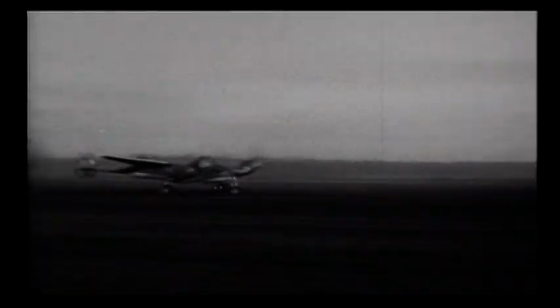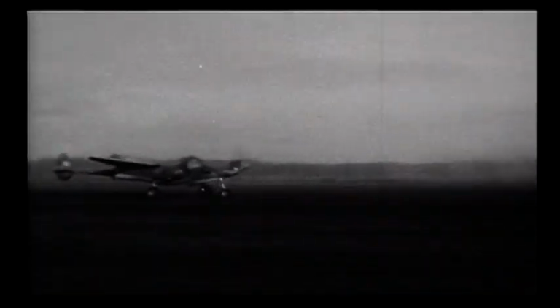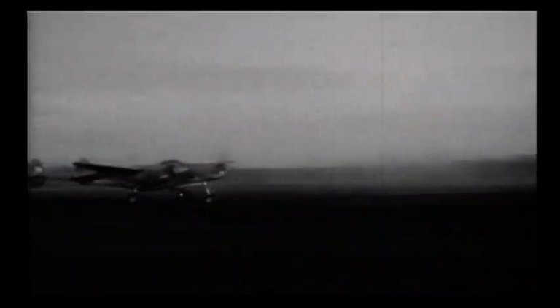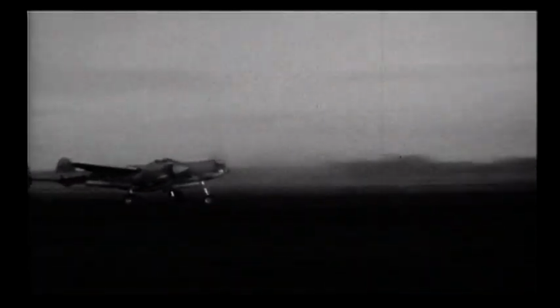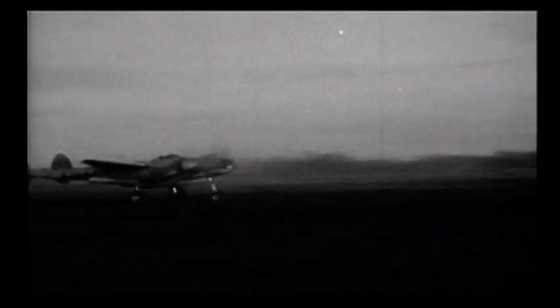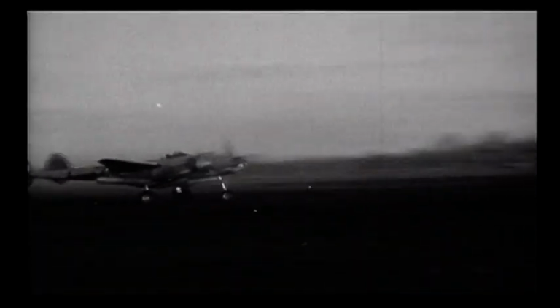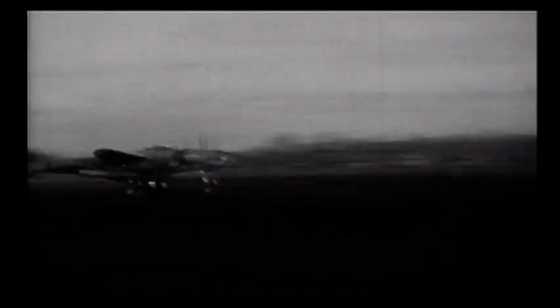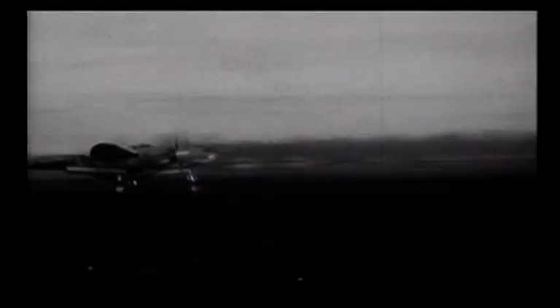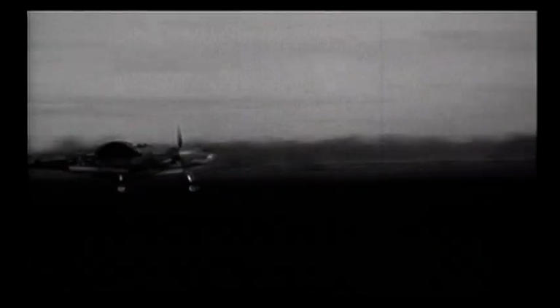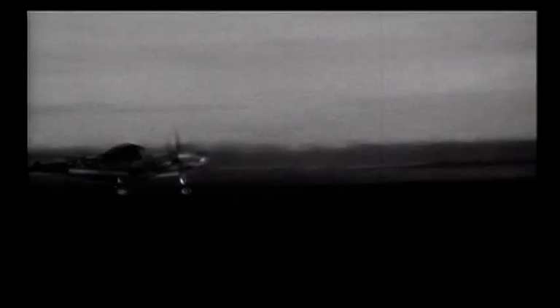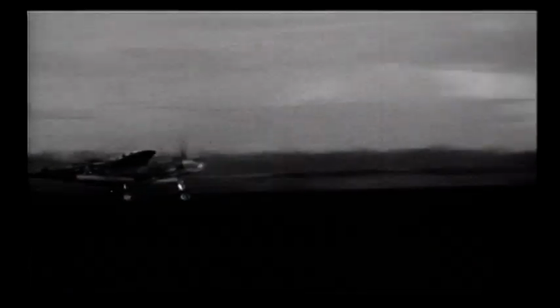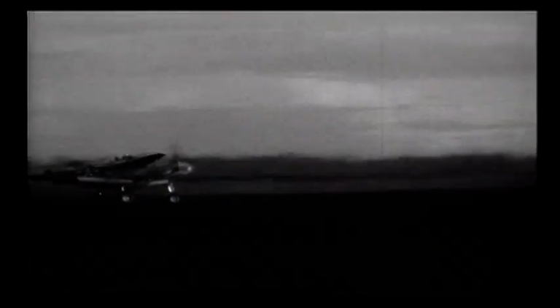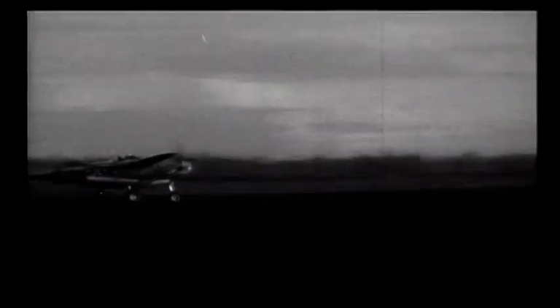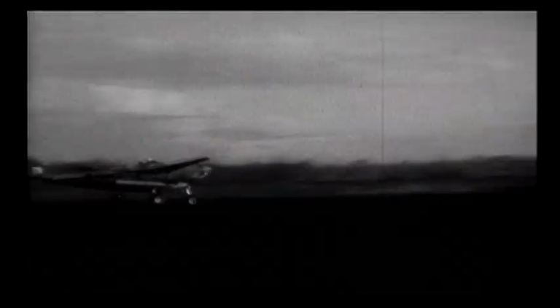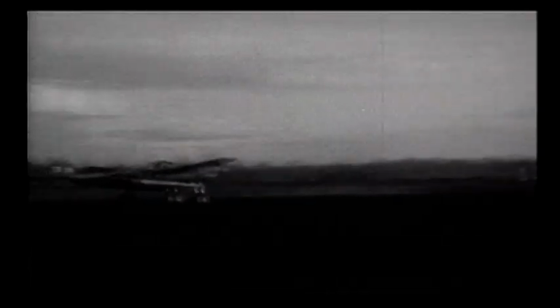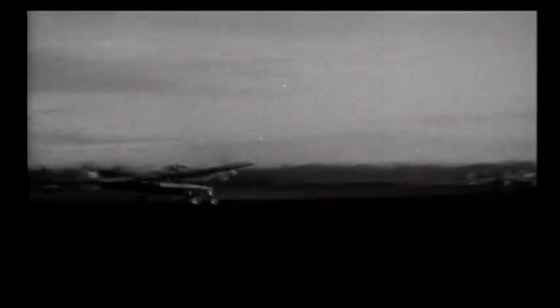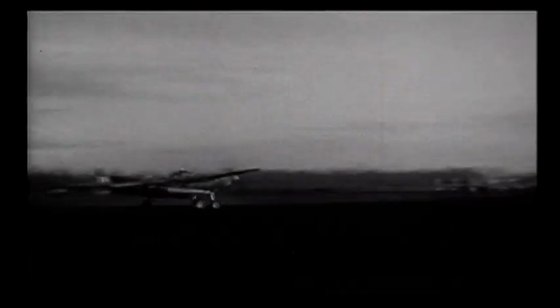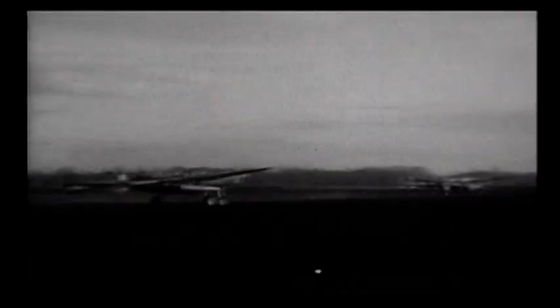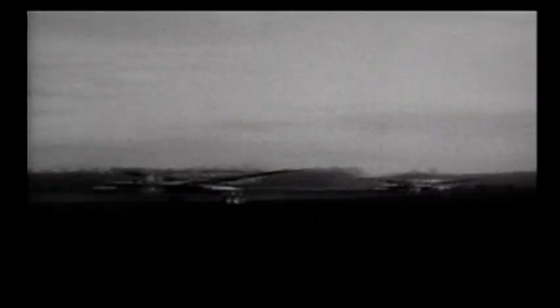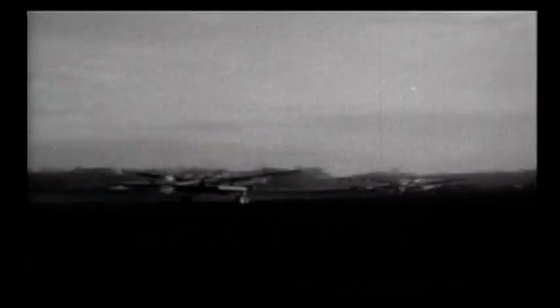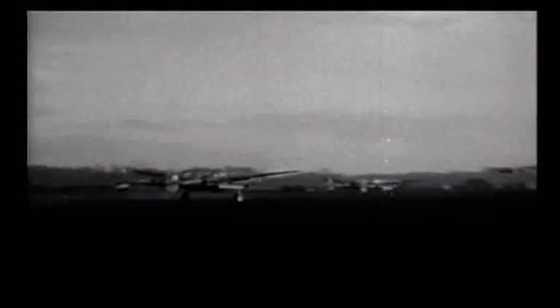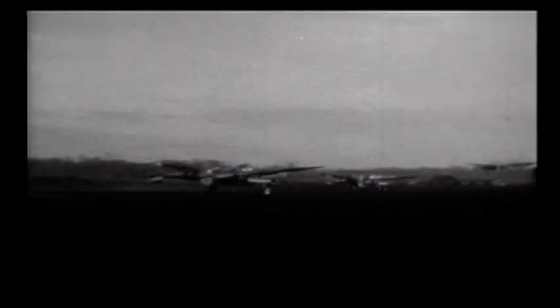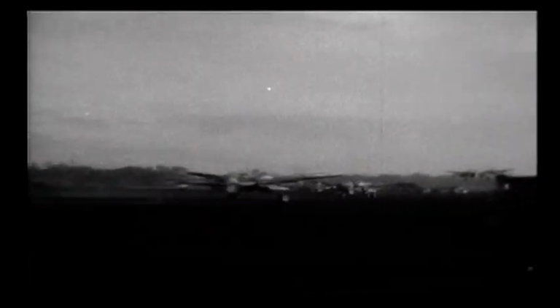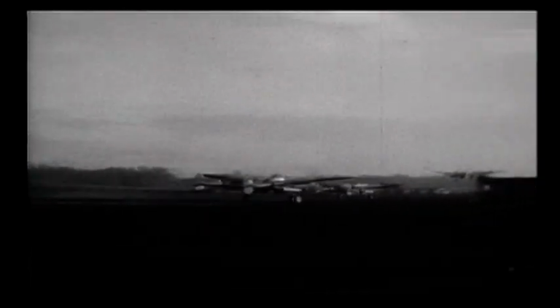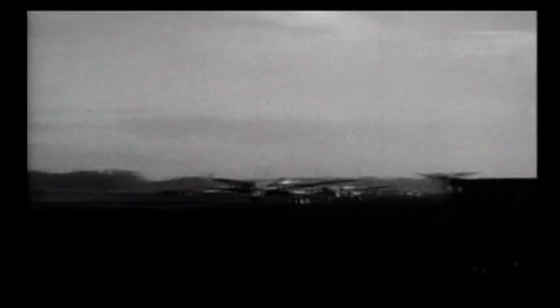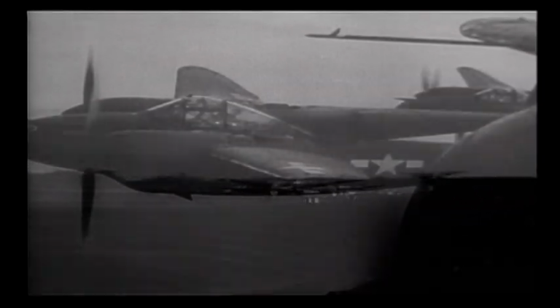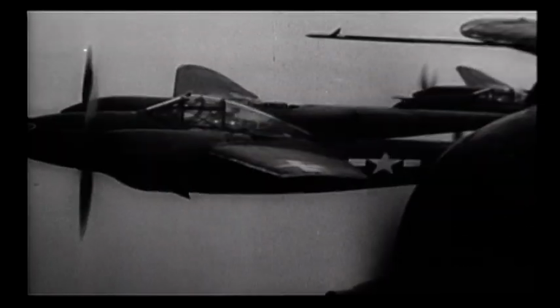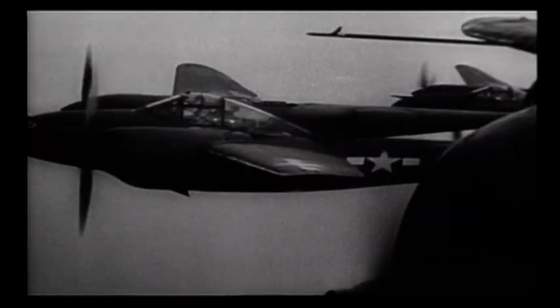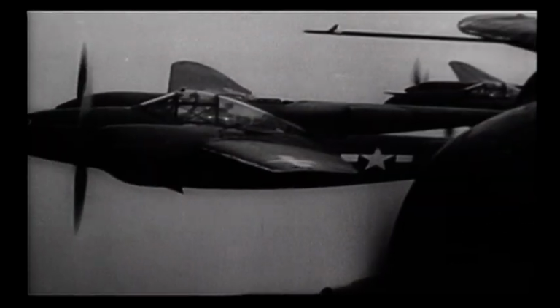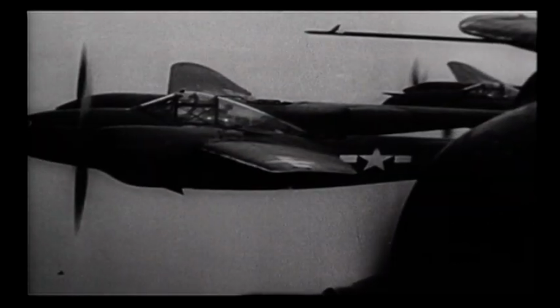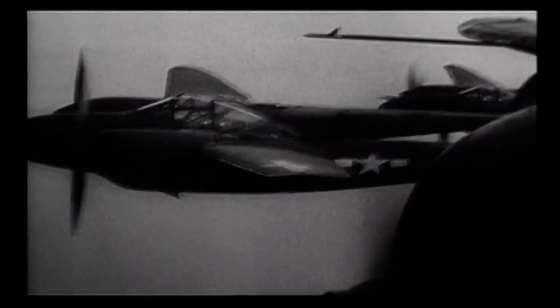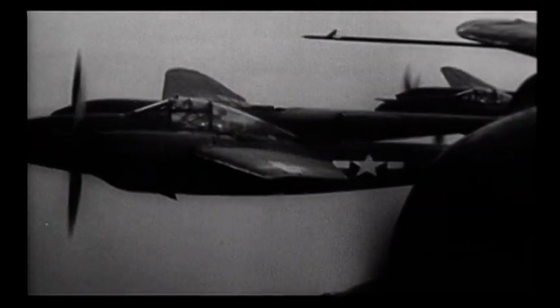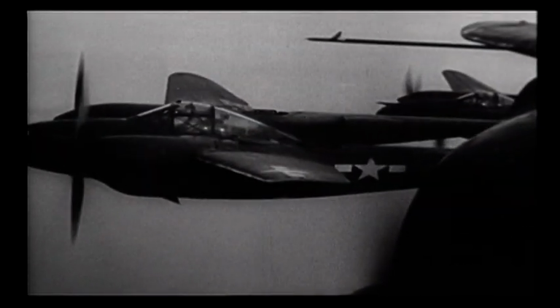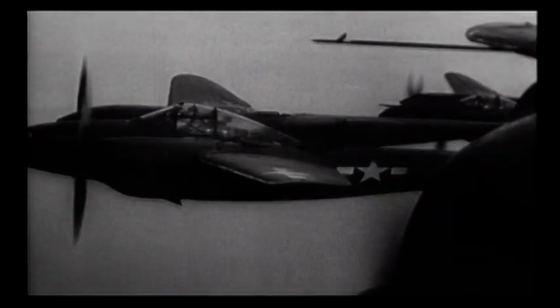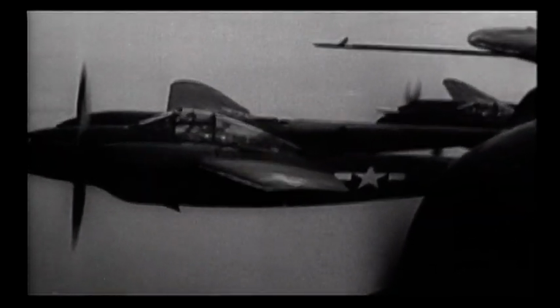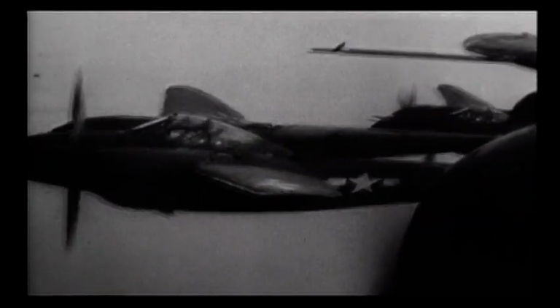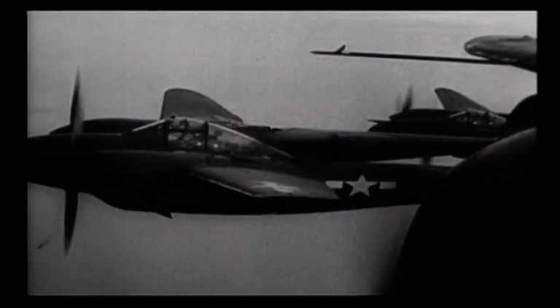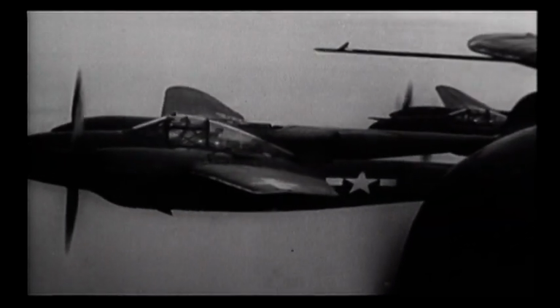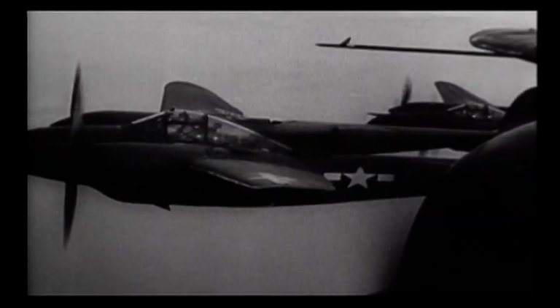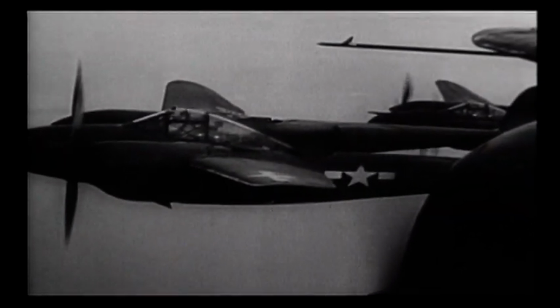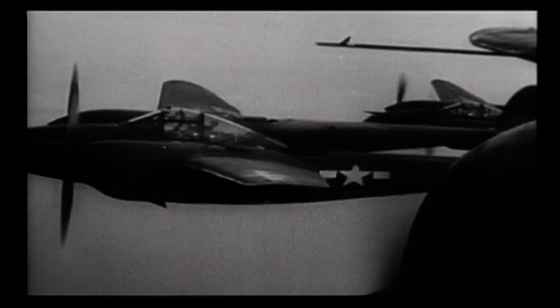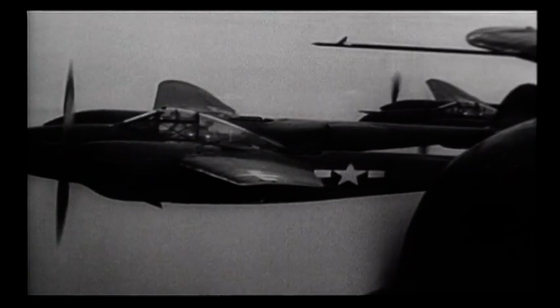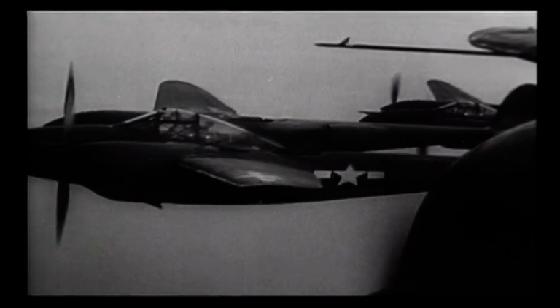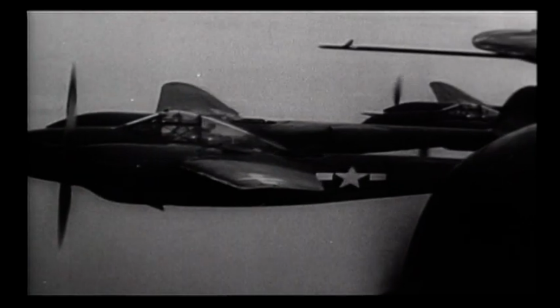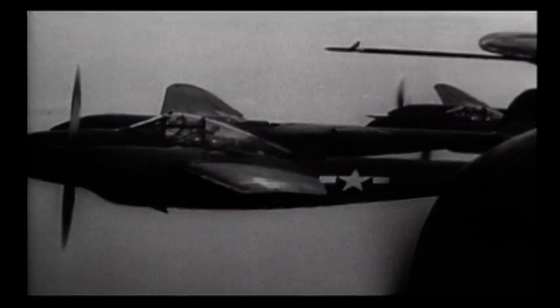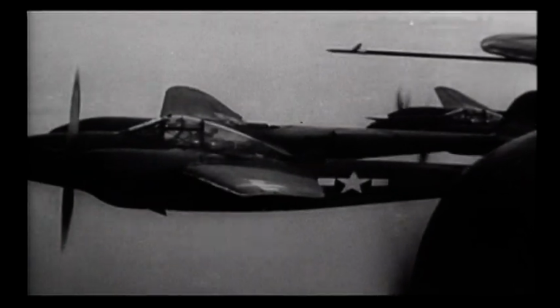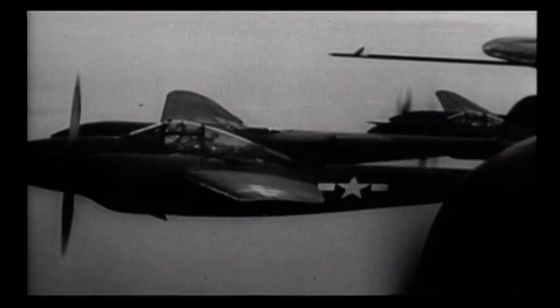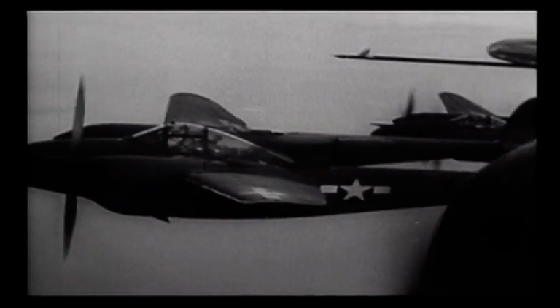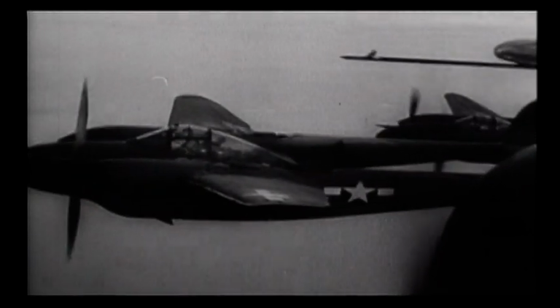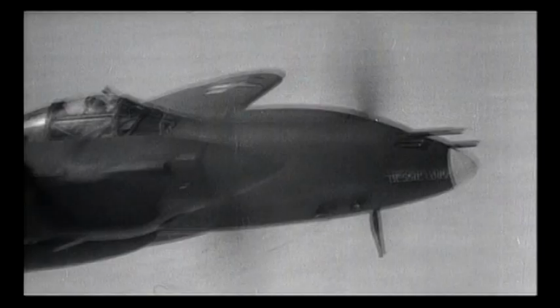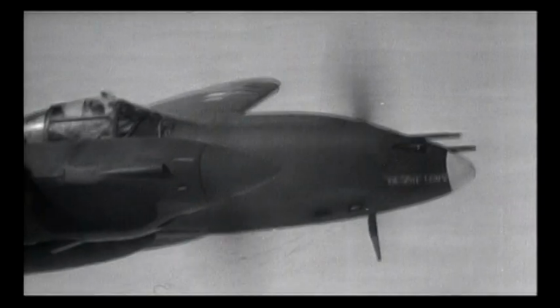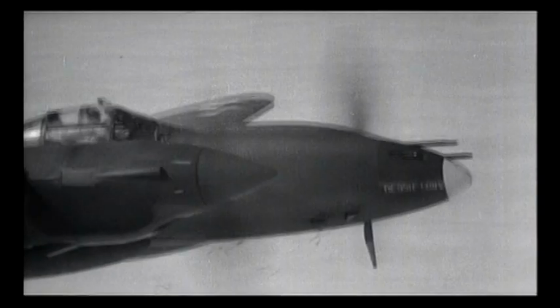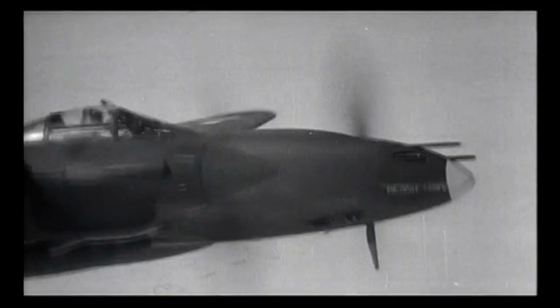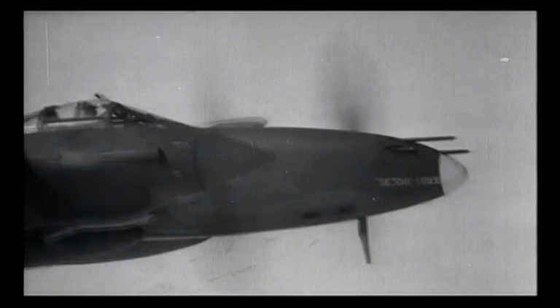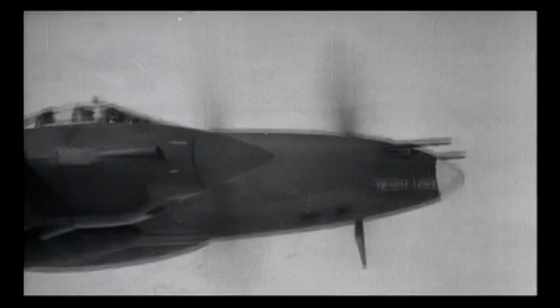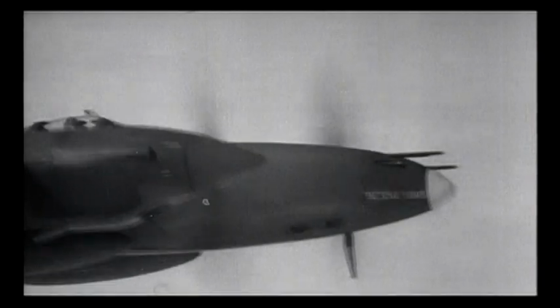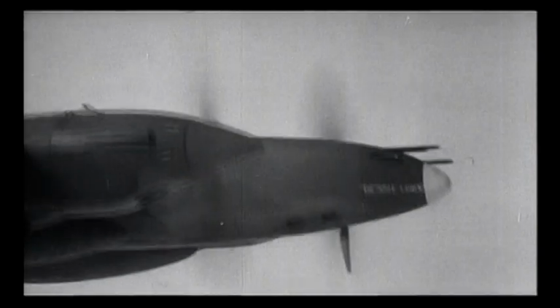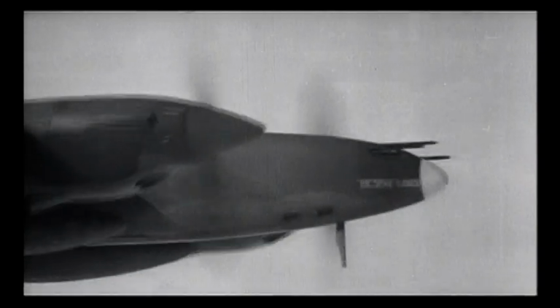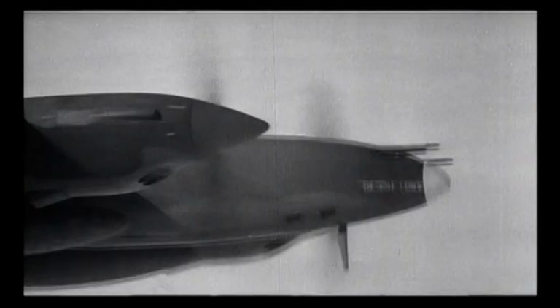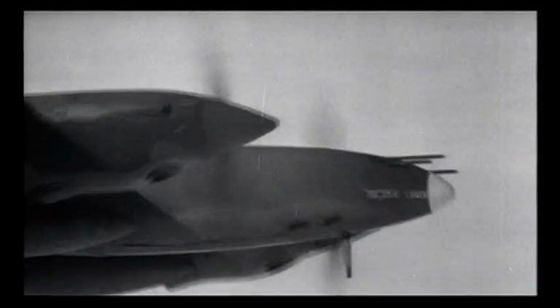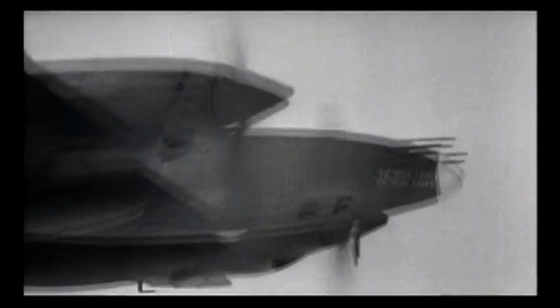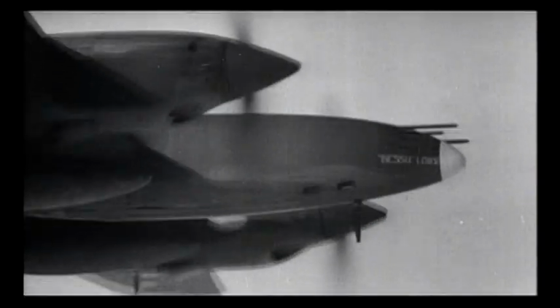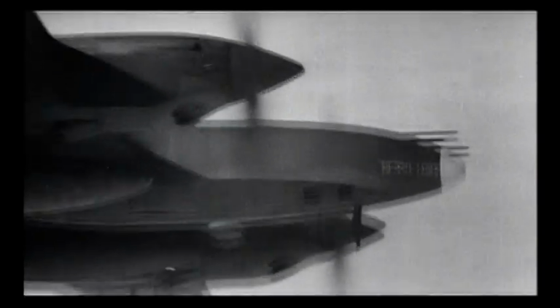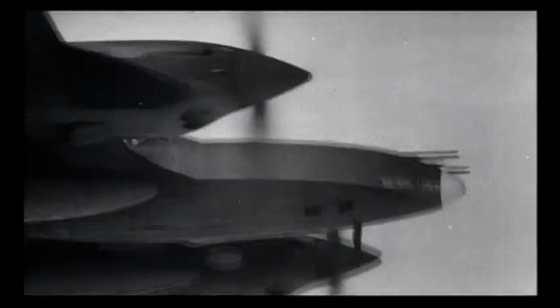In 1942, the US Army's twin-boom Lockheed P-38 Lightning debuted in the Pacific.